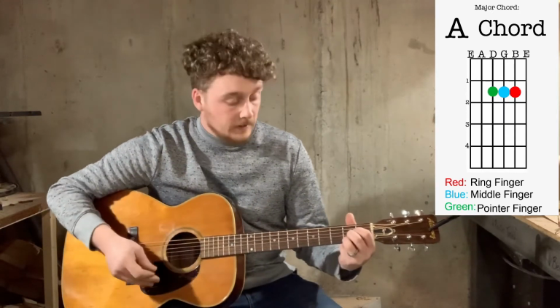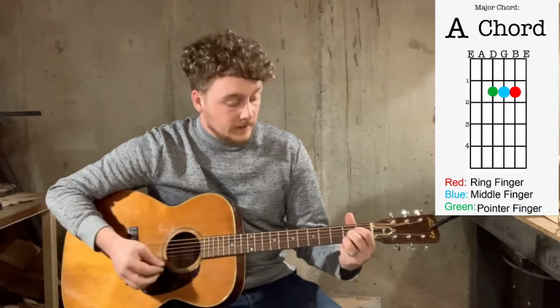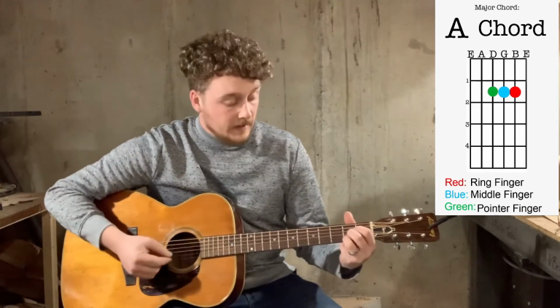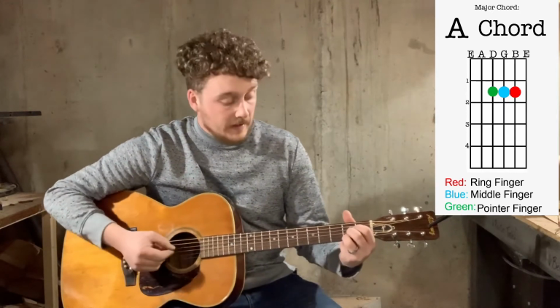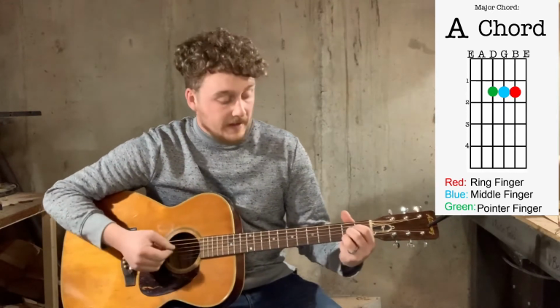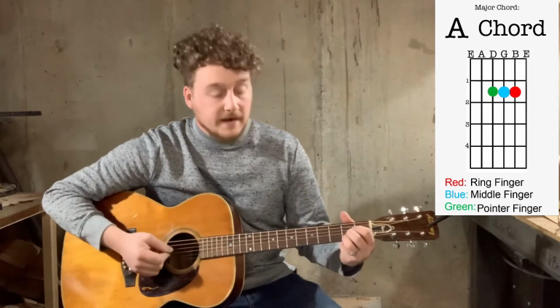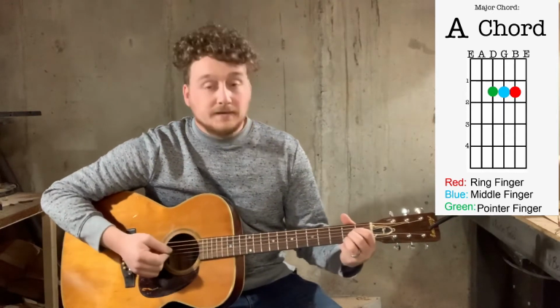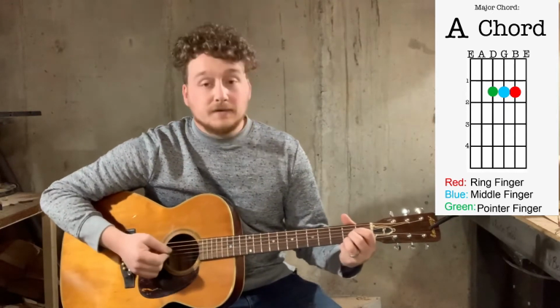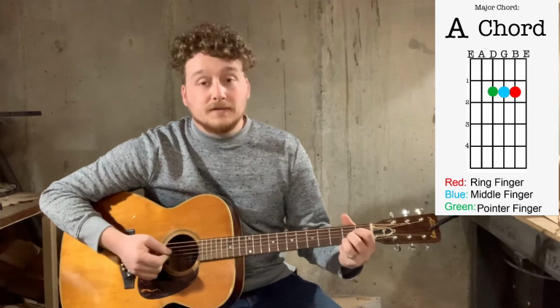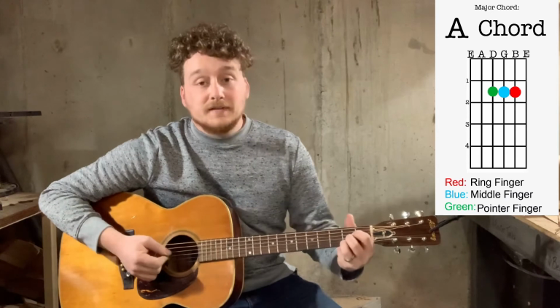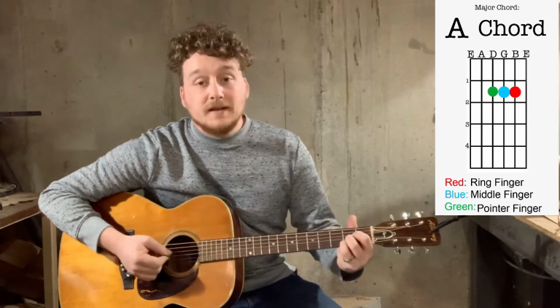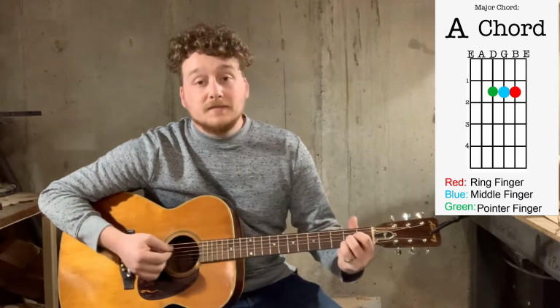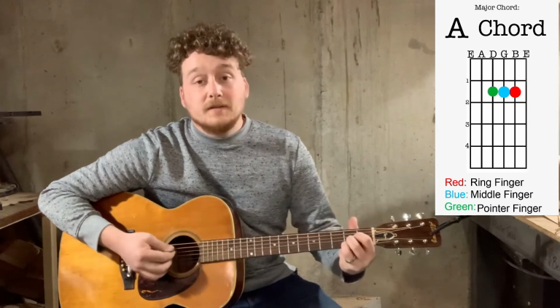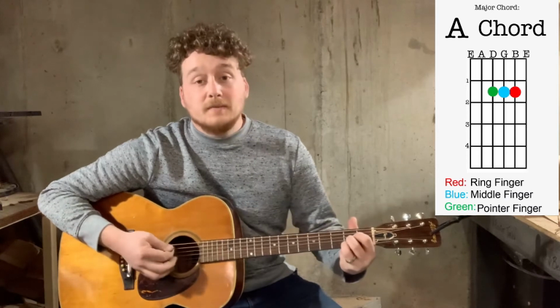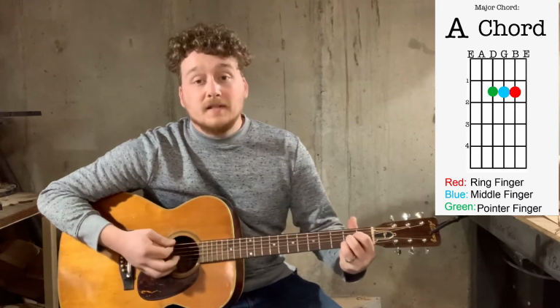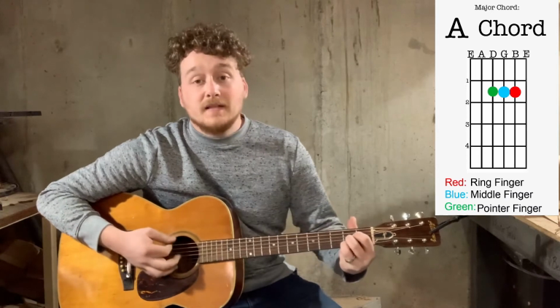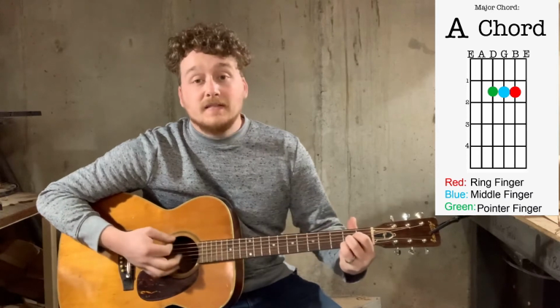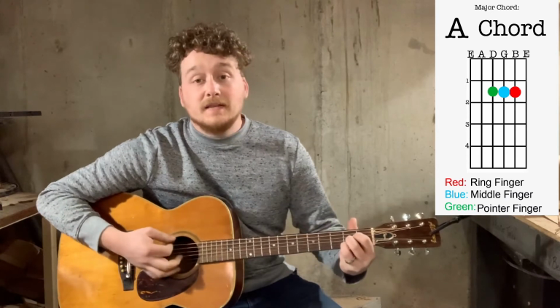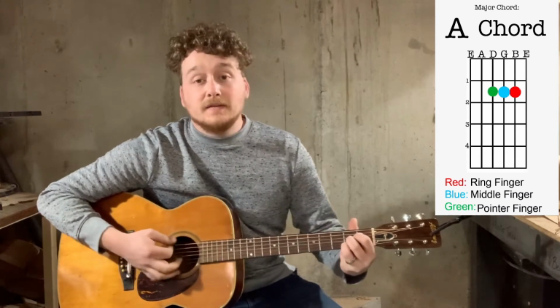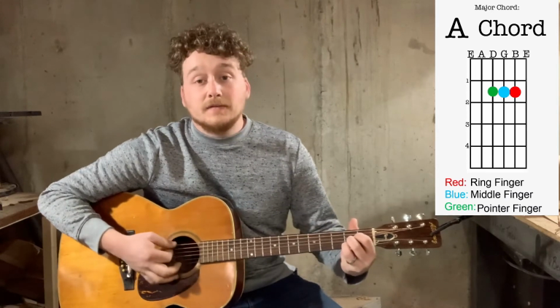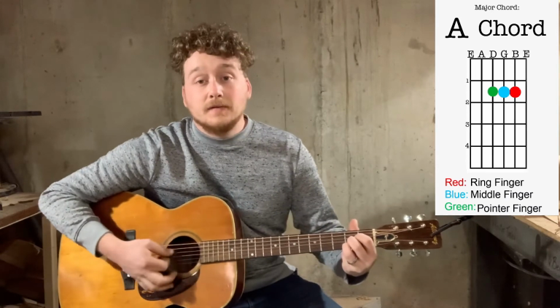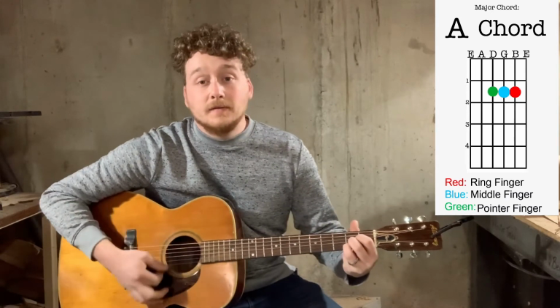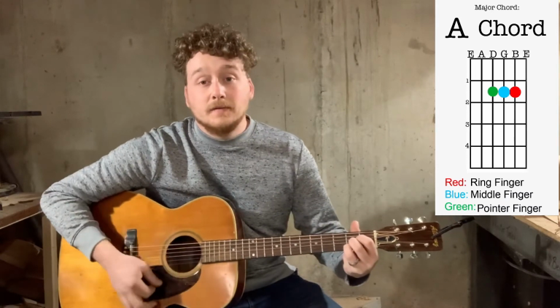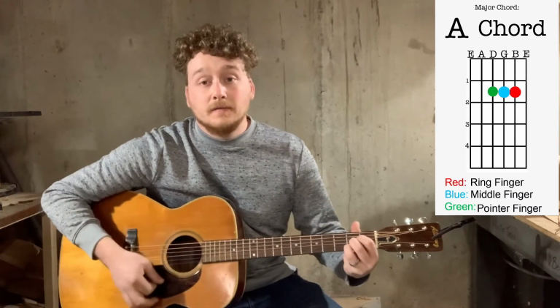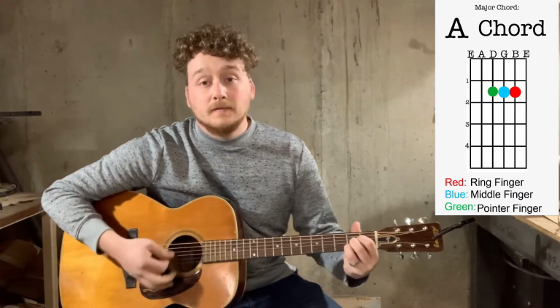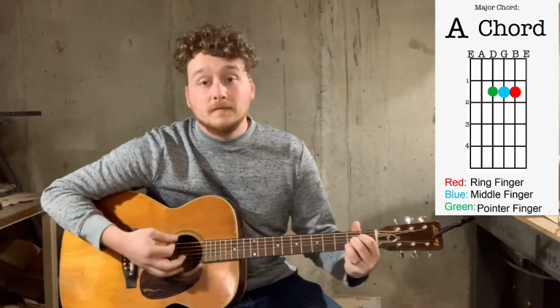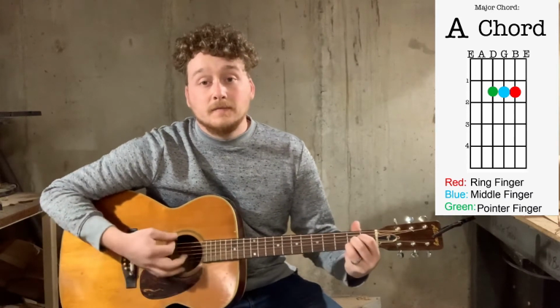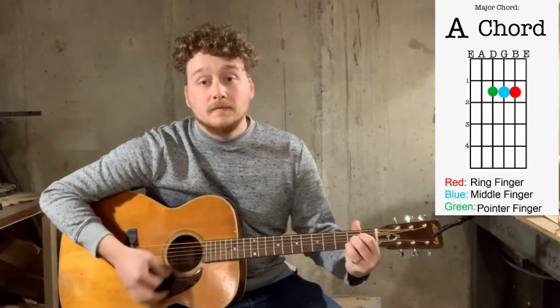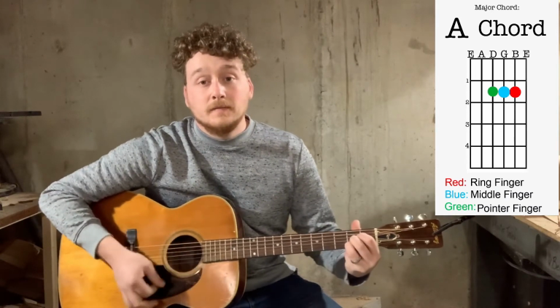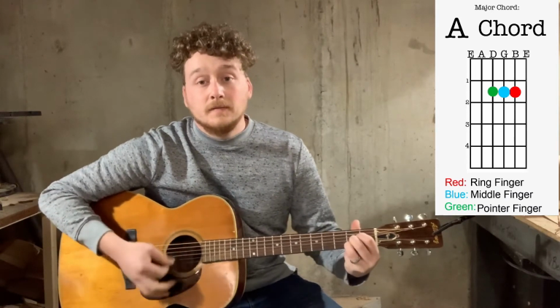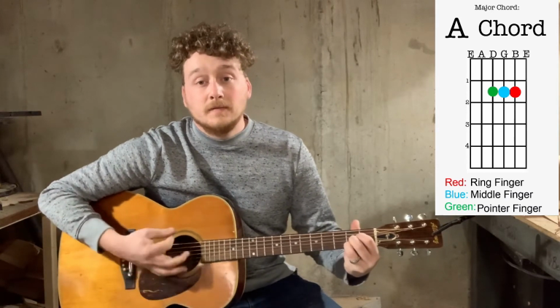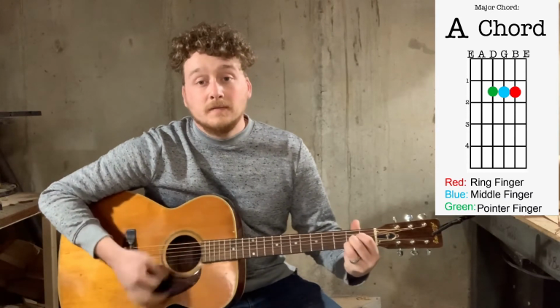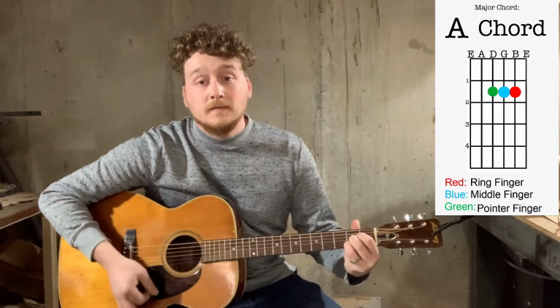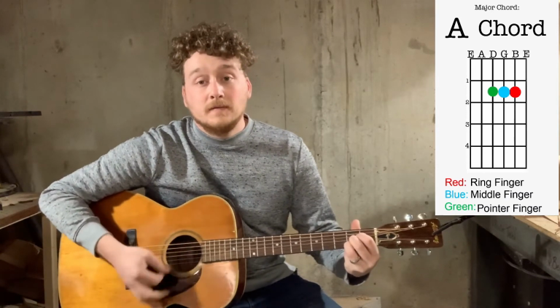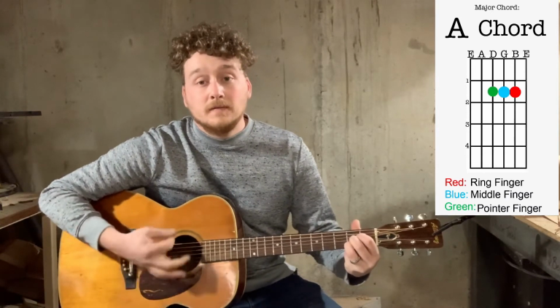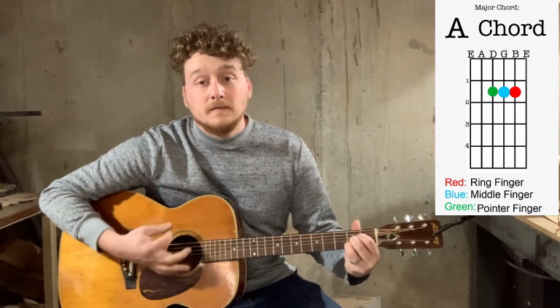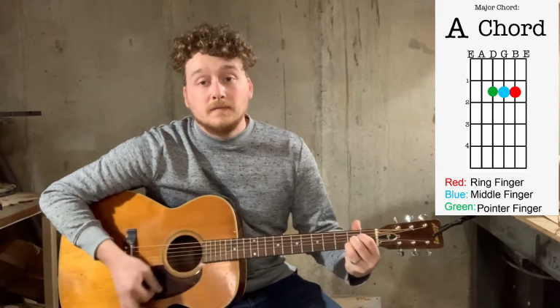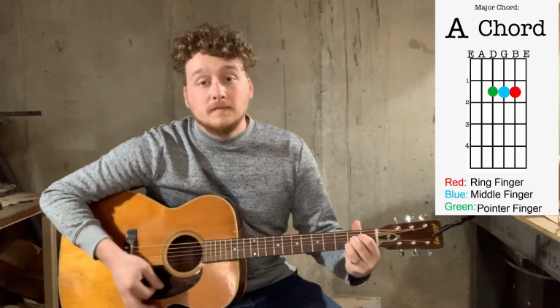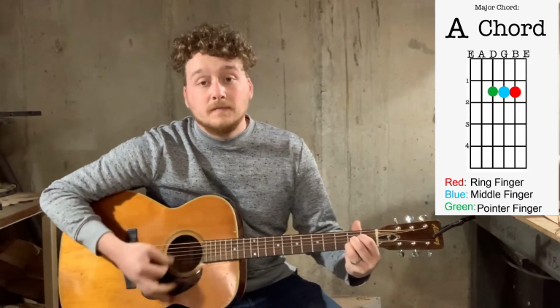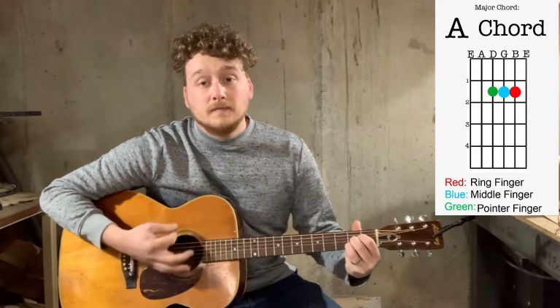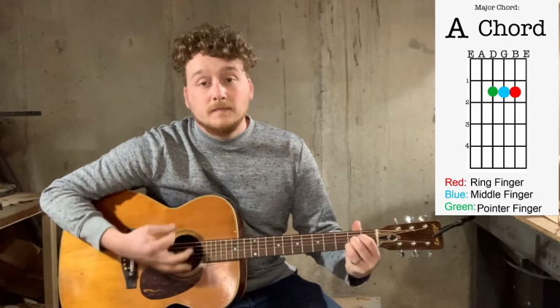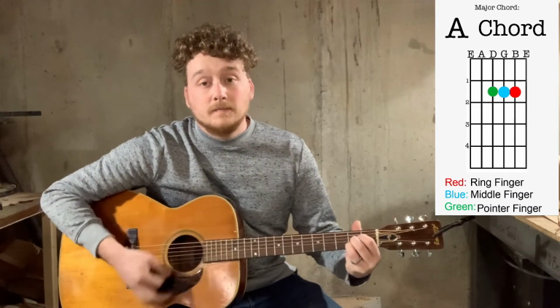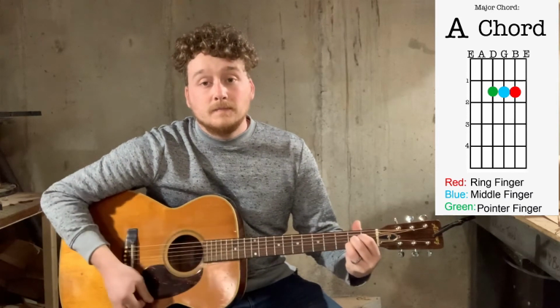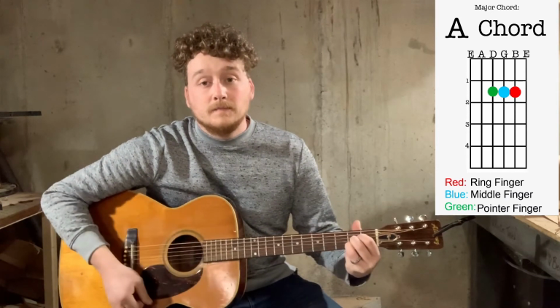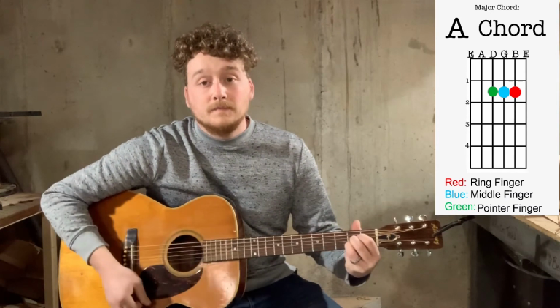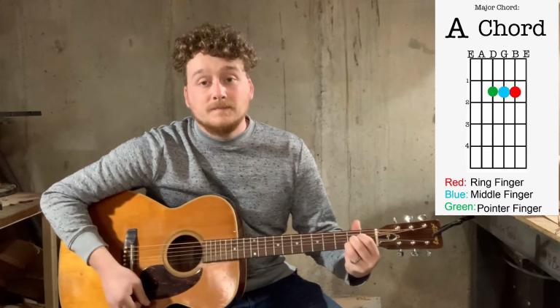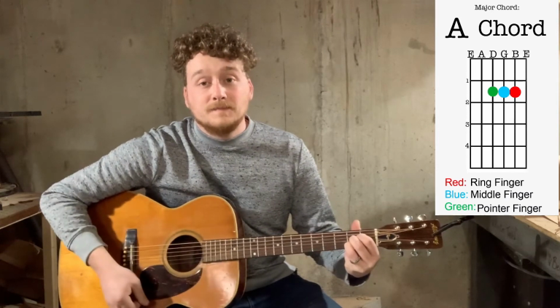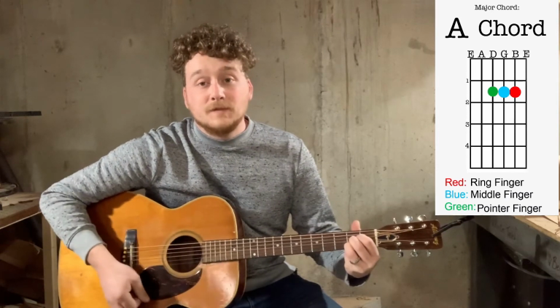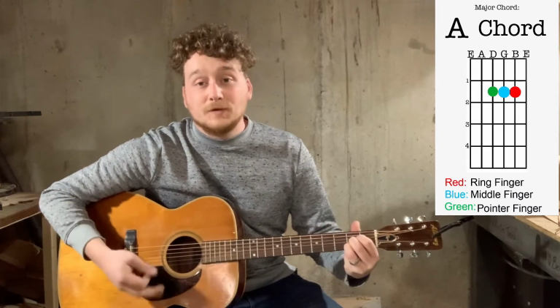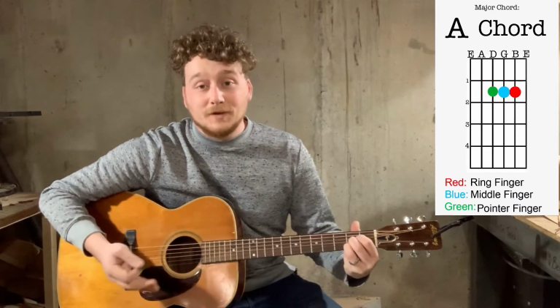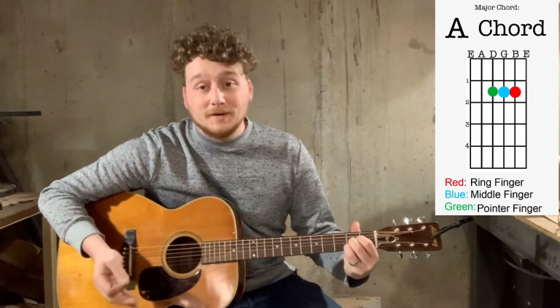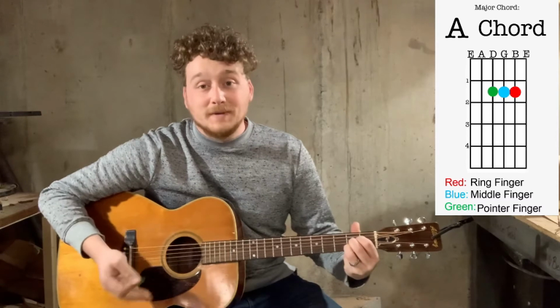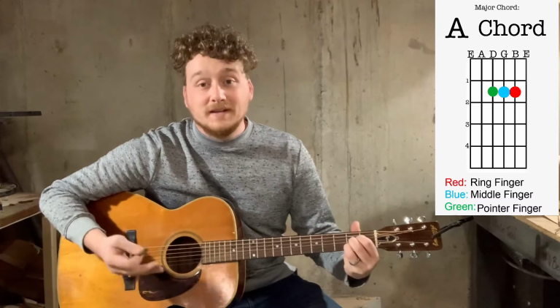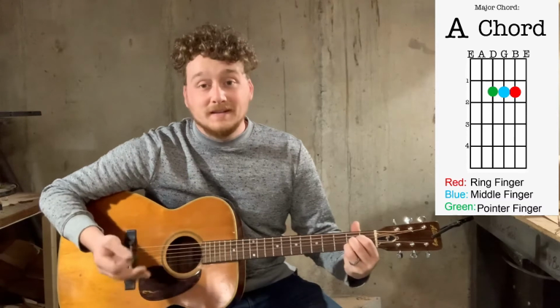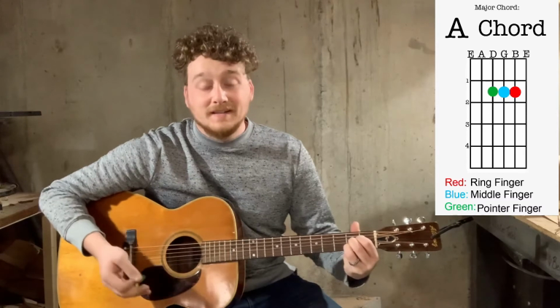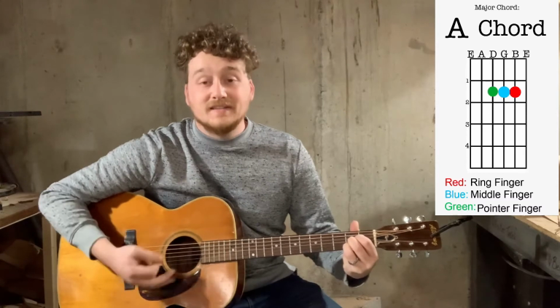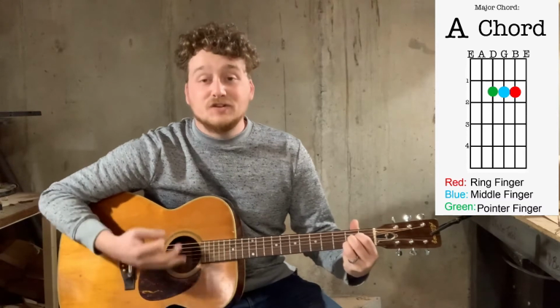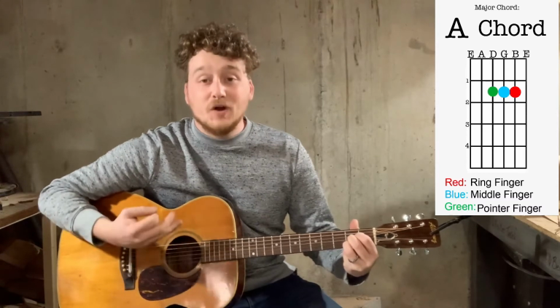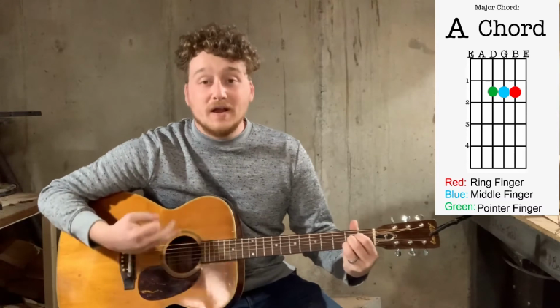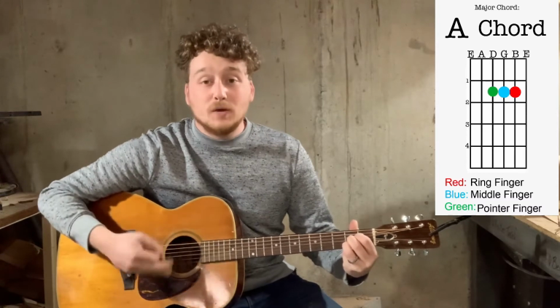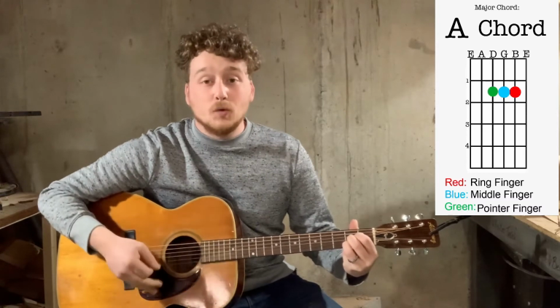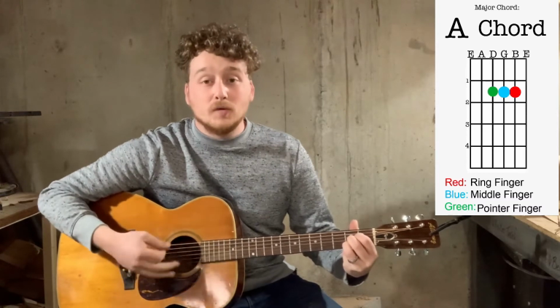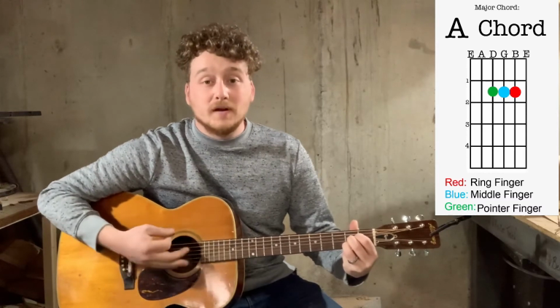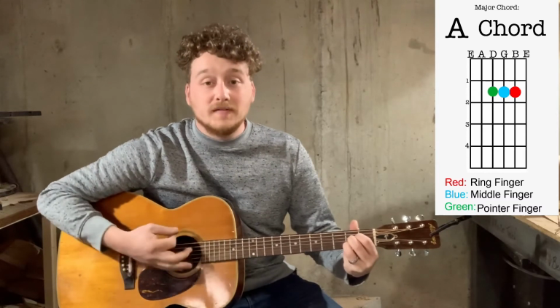And it's going to sound something like this. That's your A chord right there.